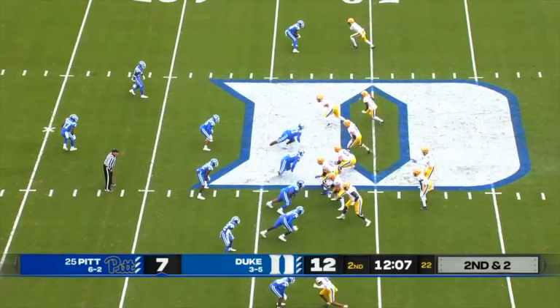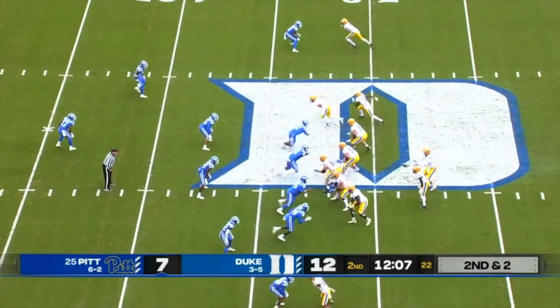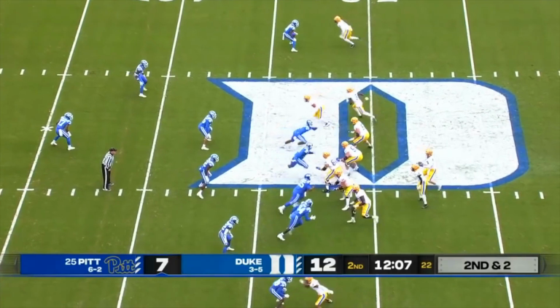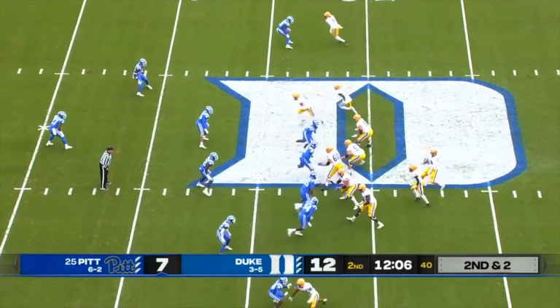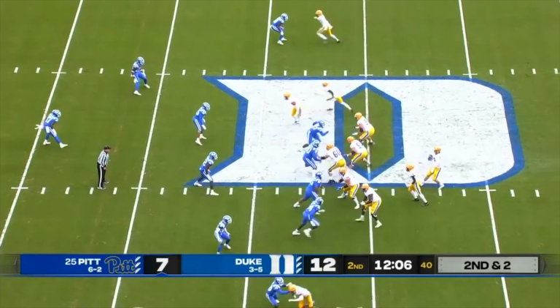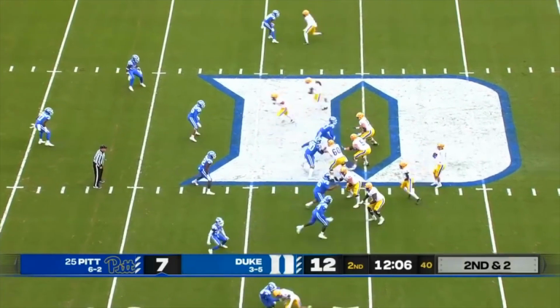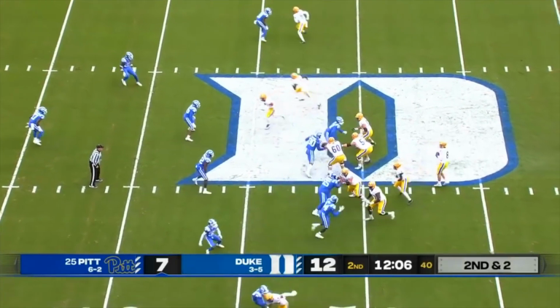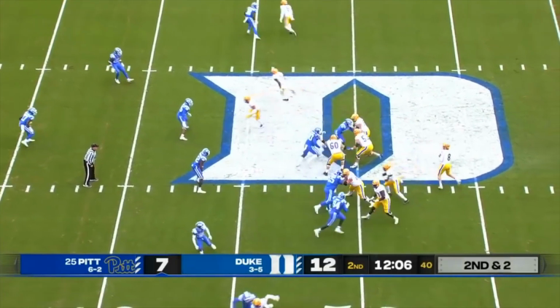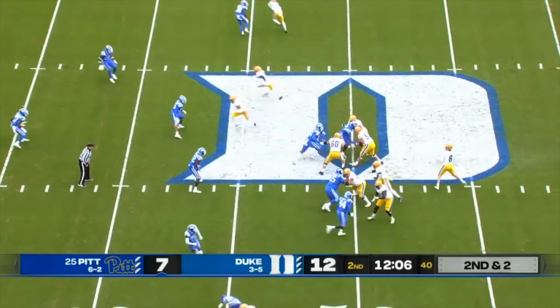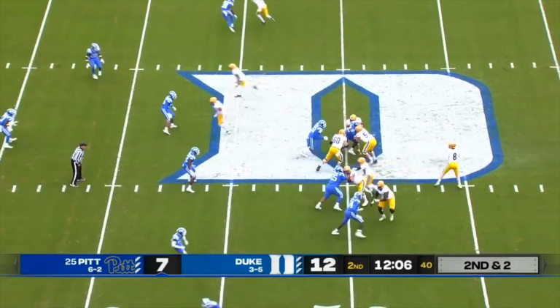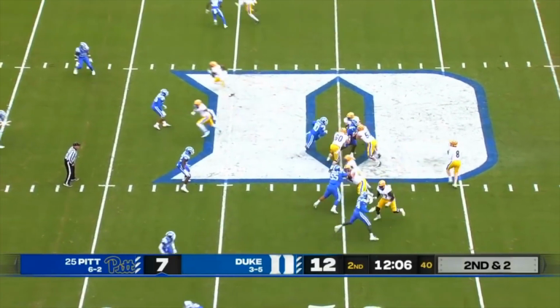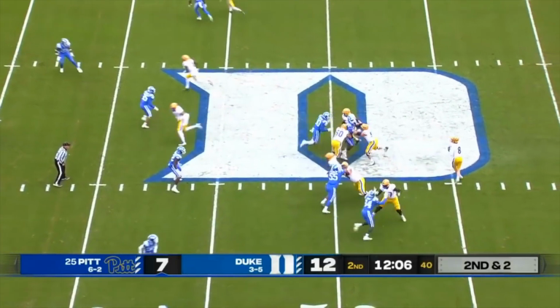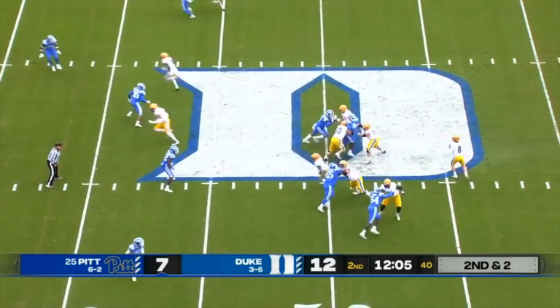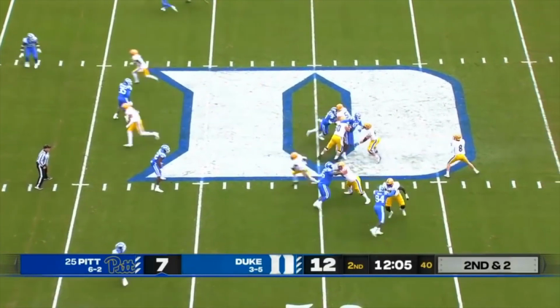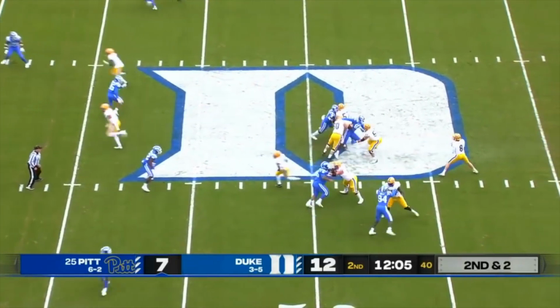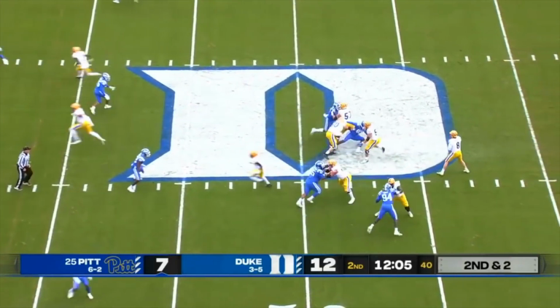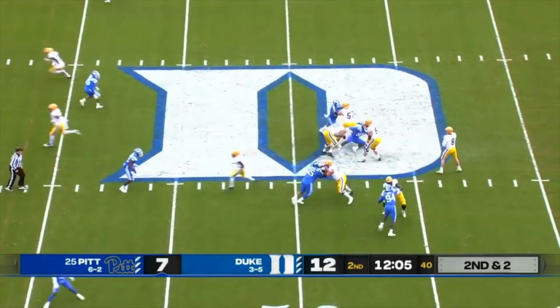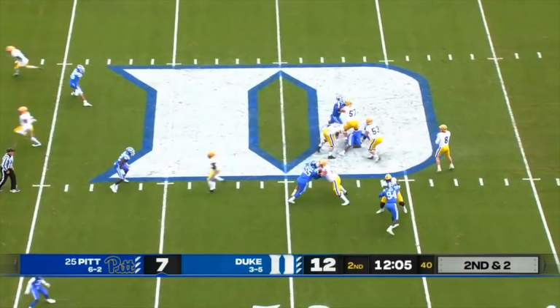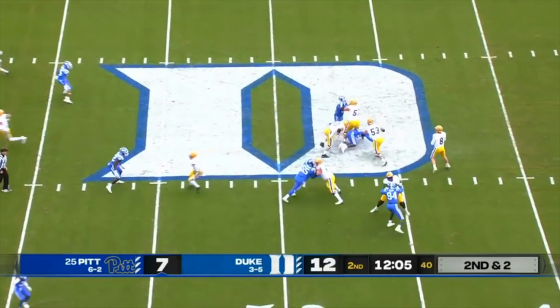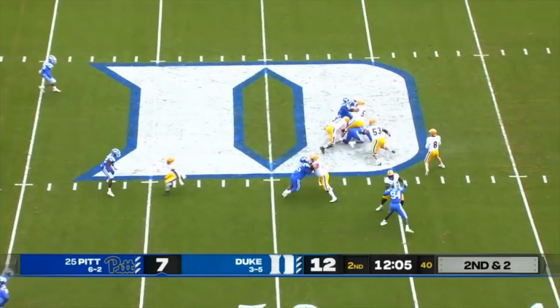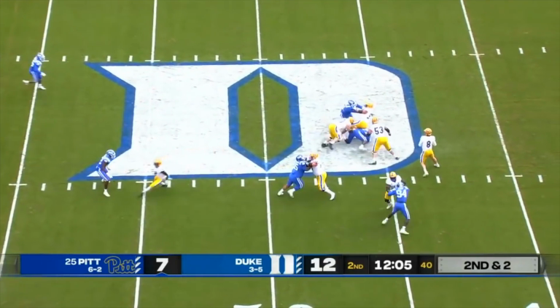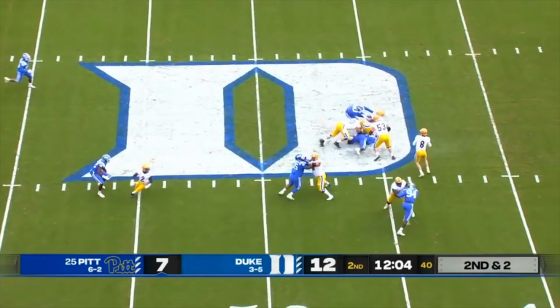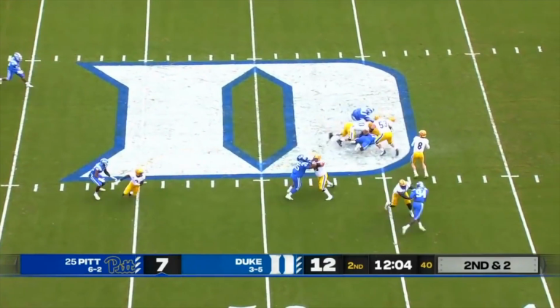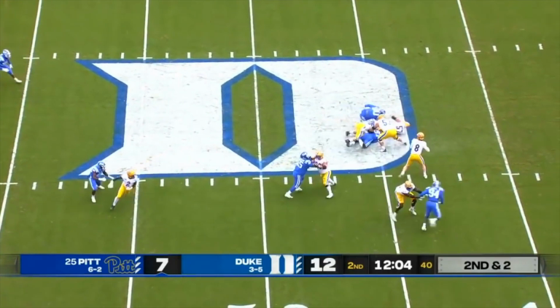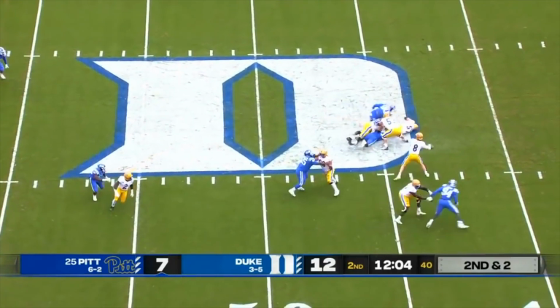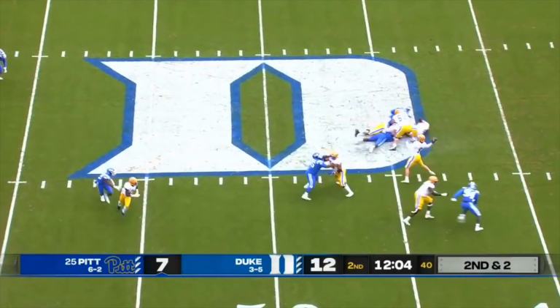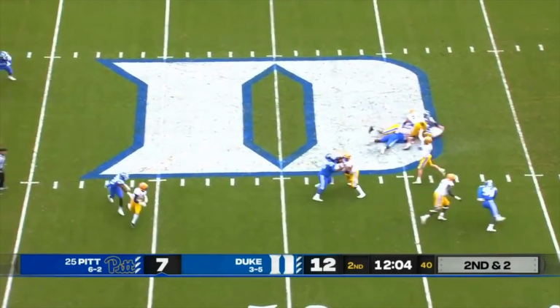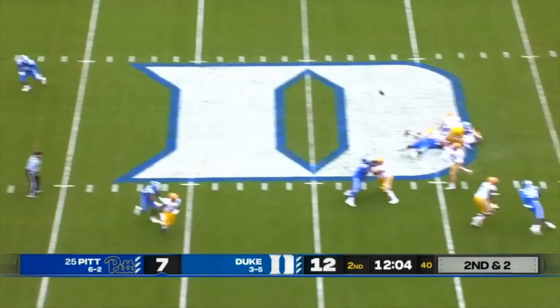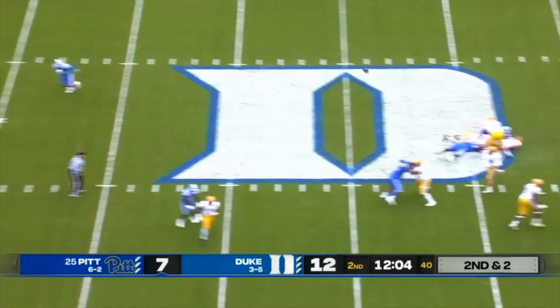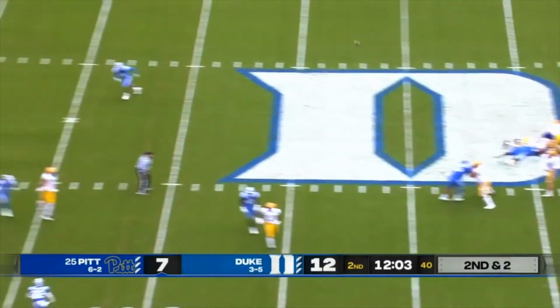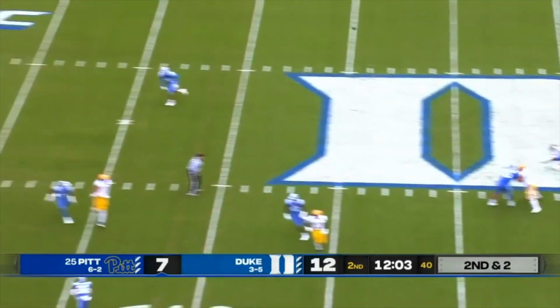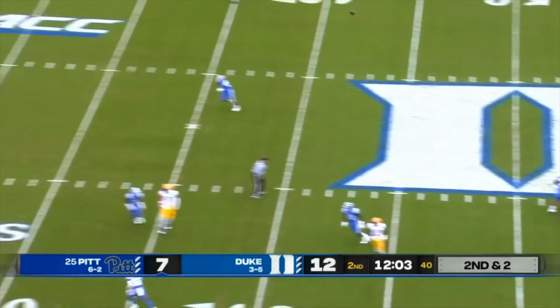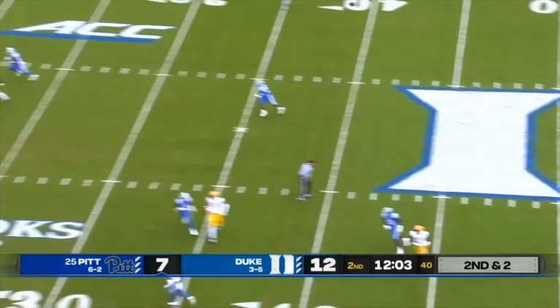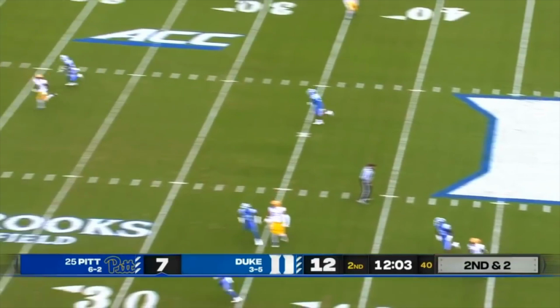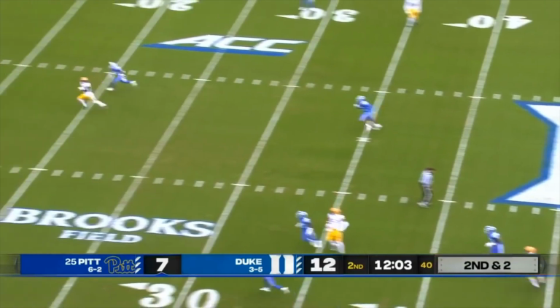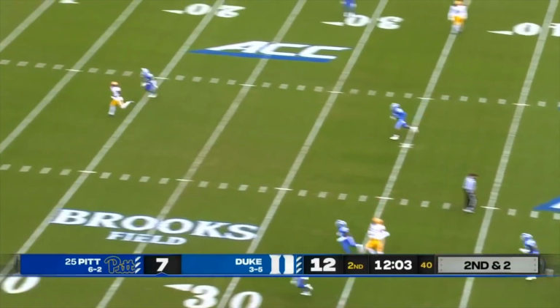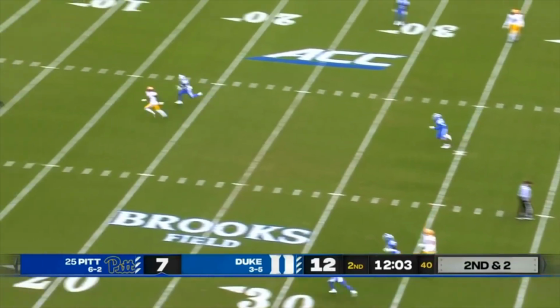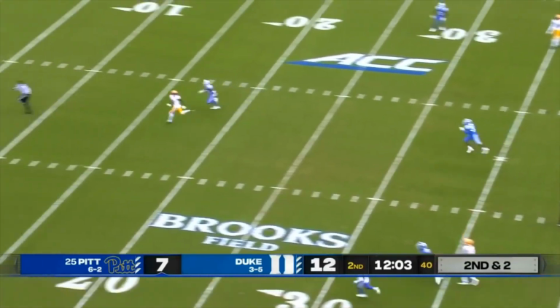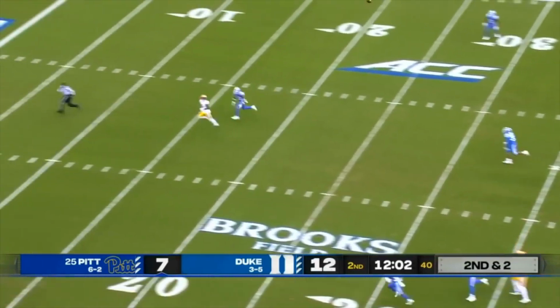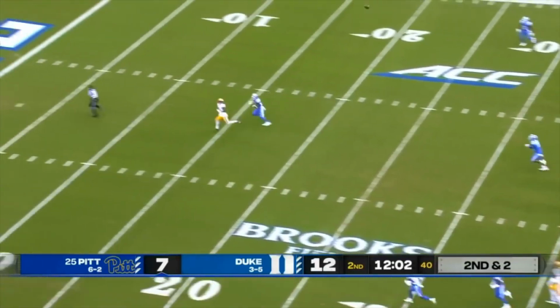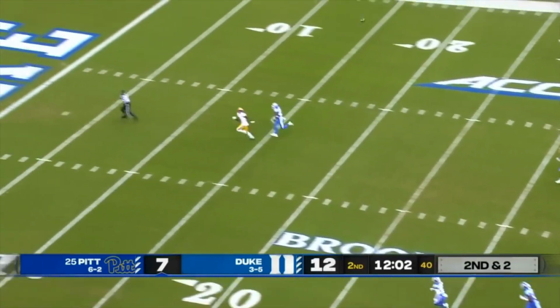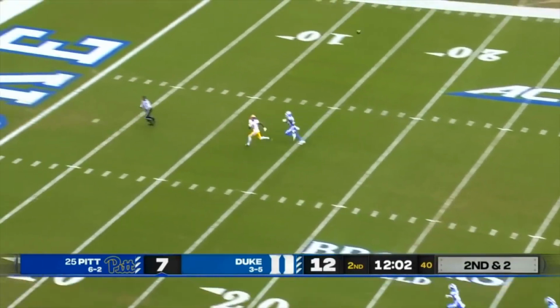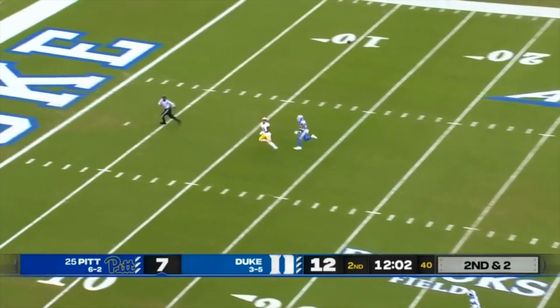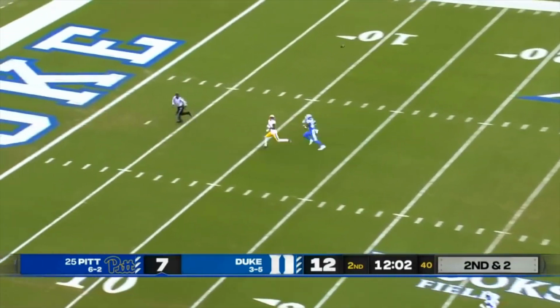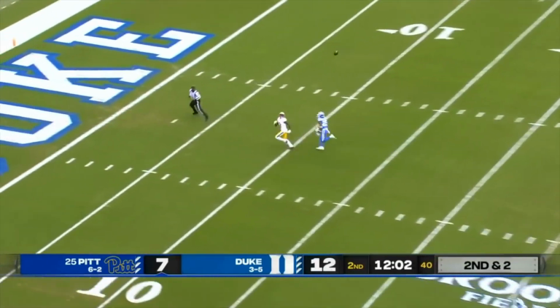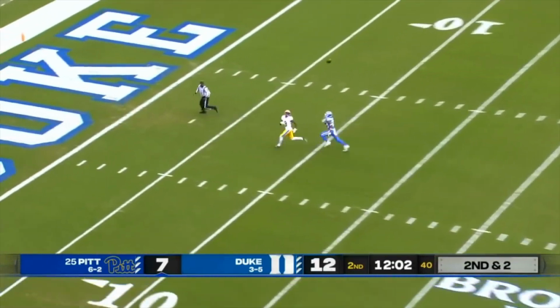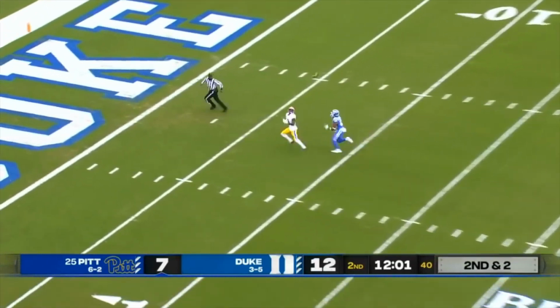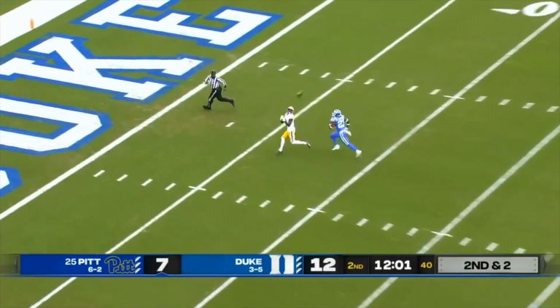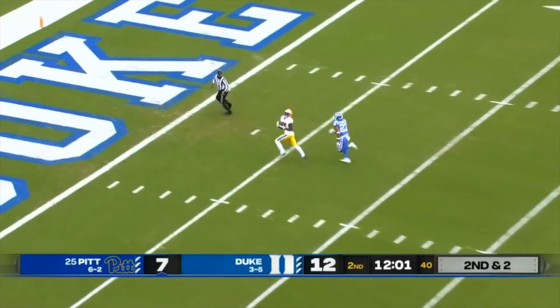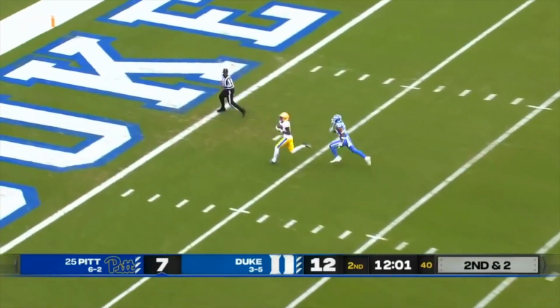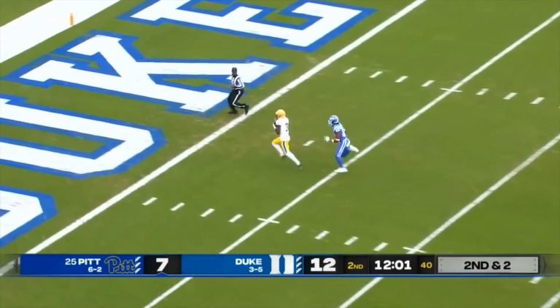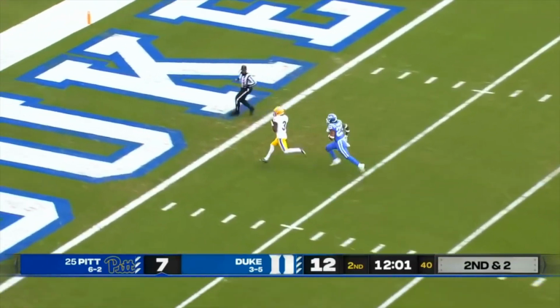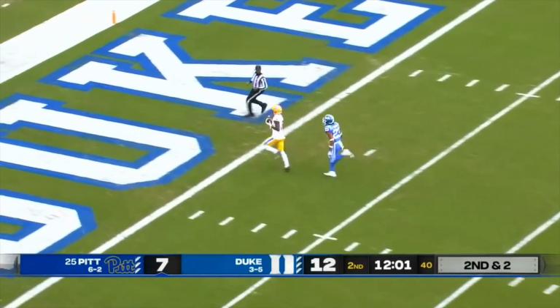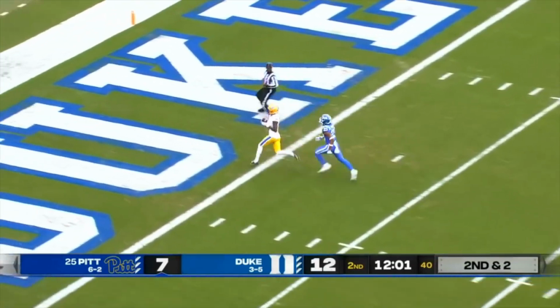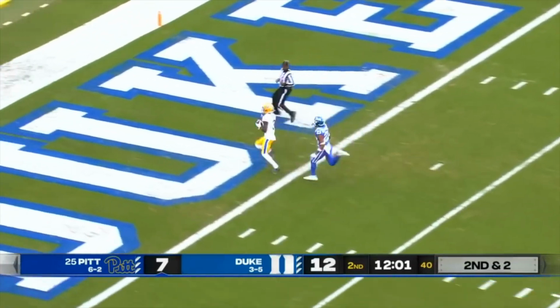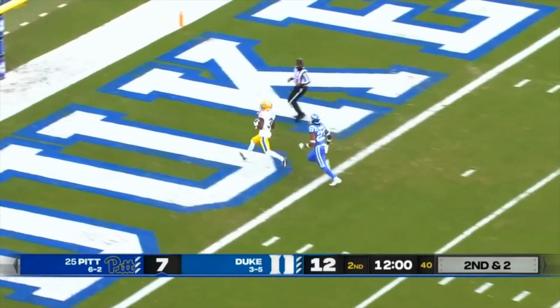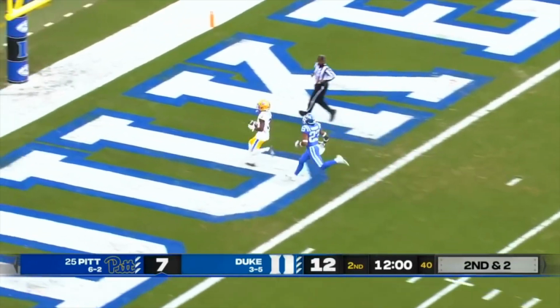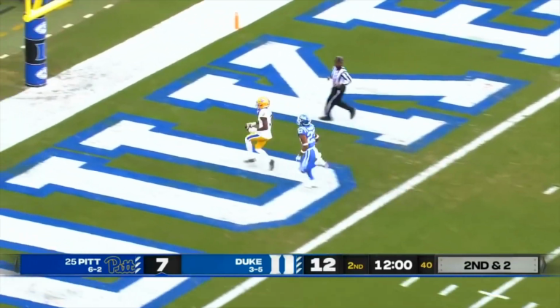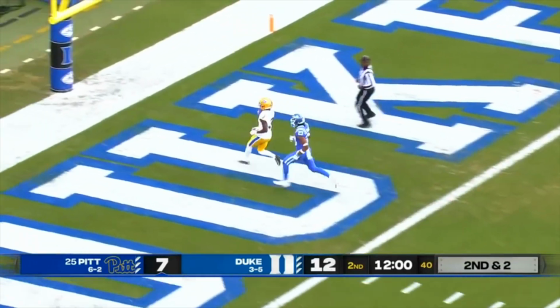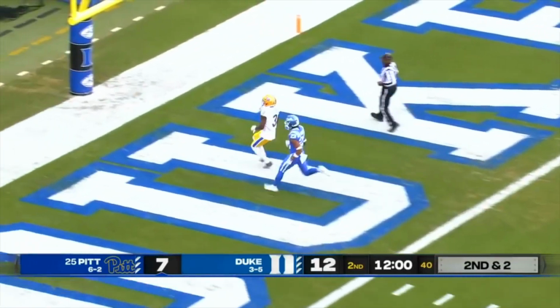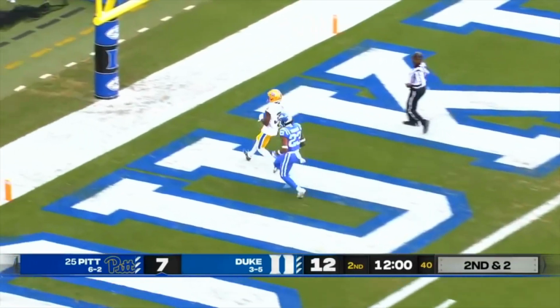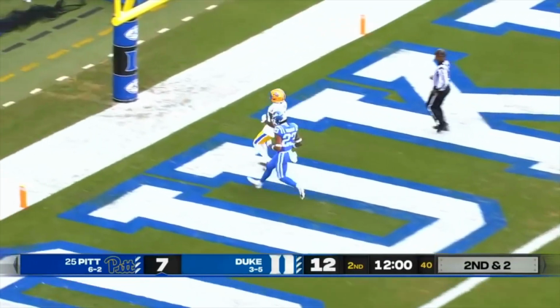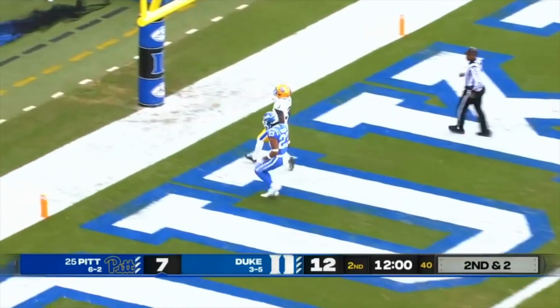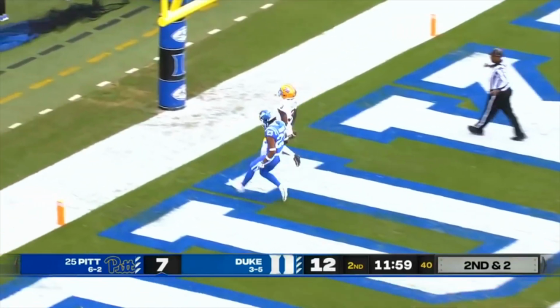Here's Pickett on a first and short situation, going to take the launch for Jordan Addison. Instant touchdown.